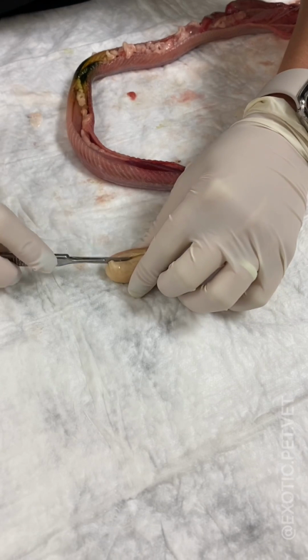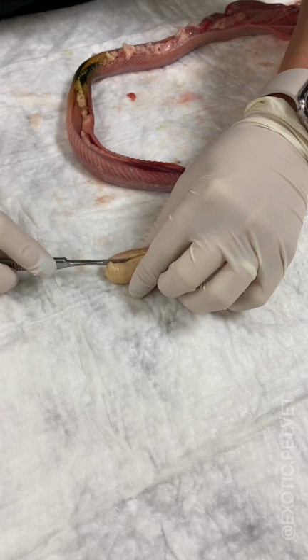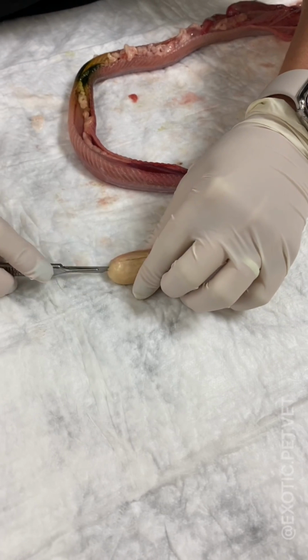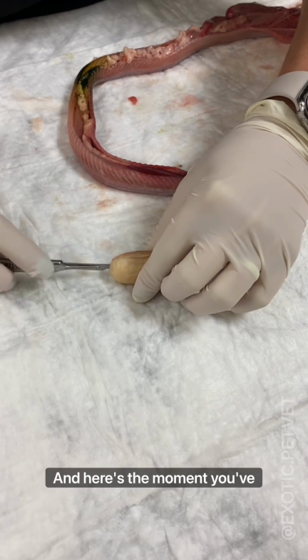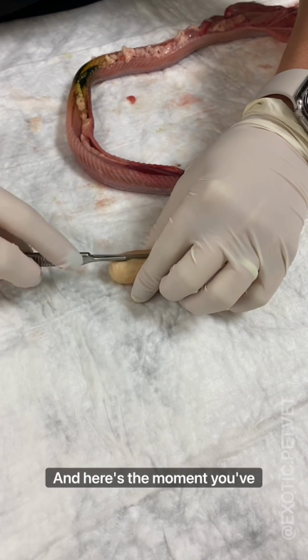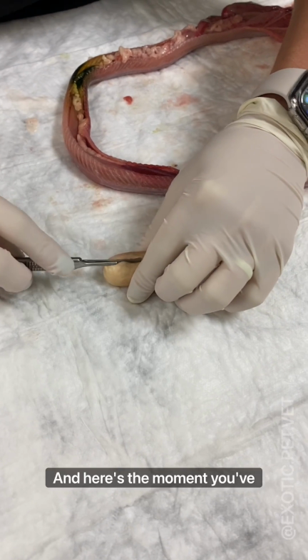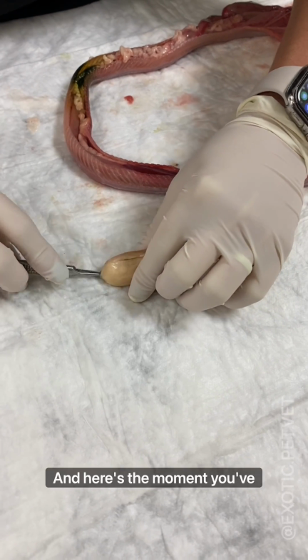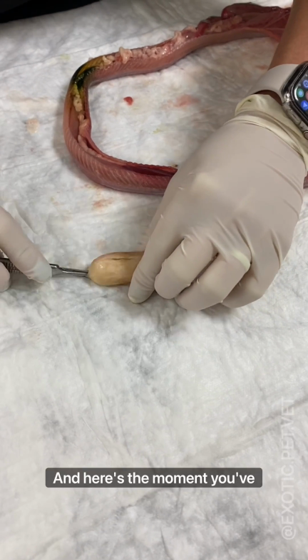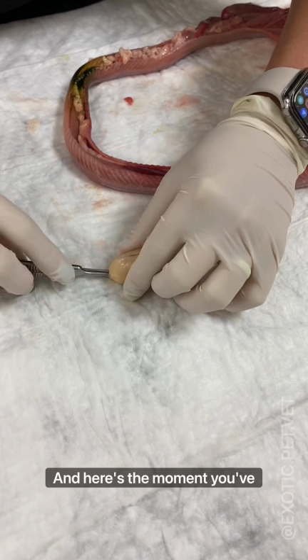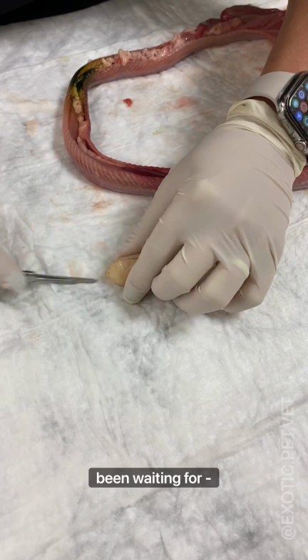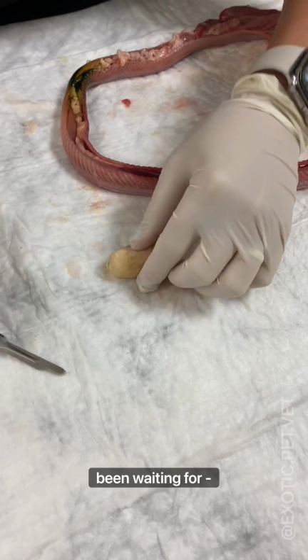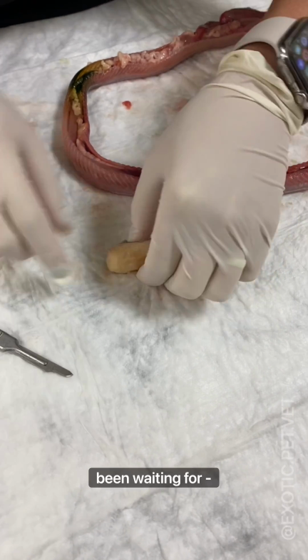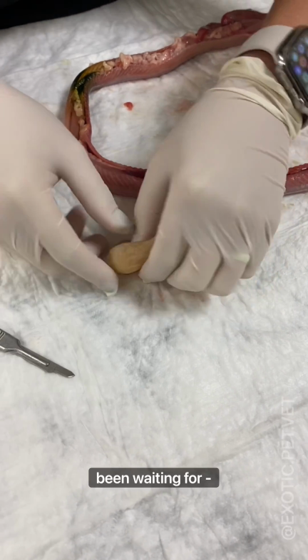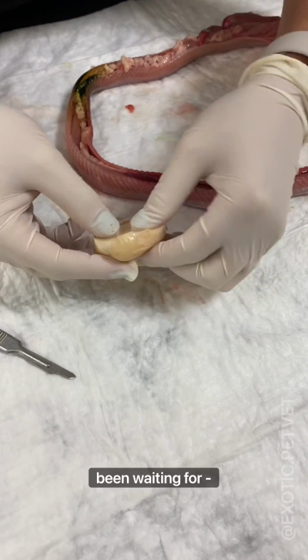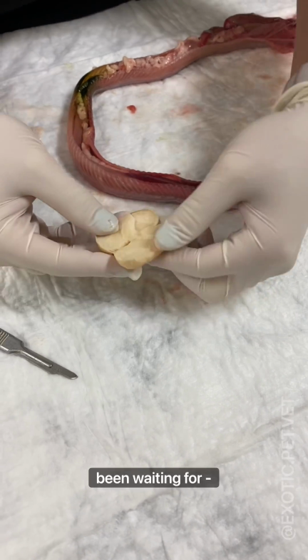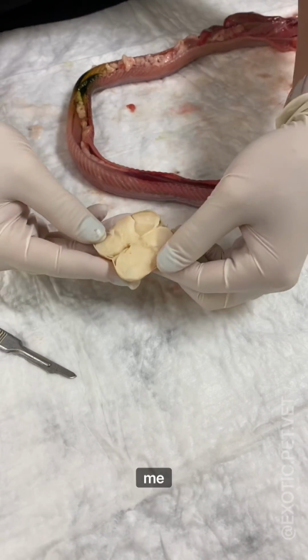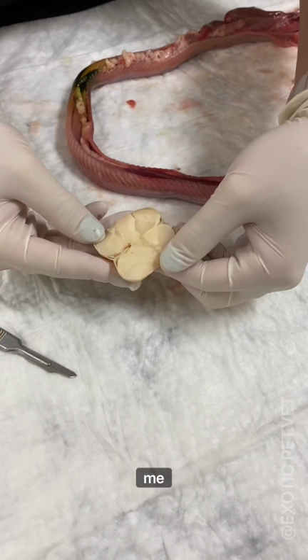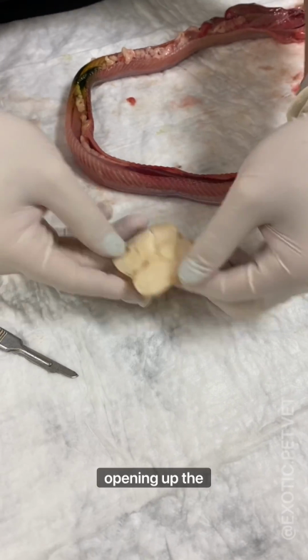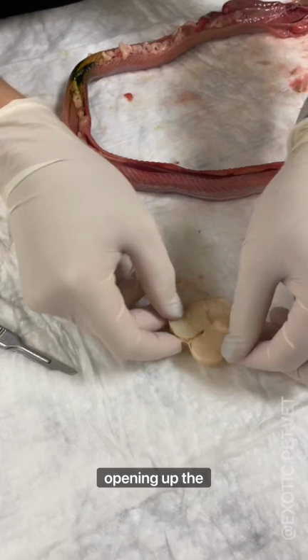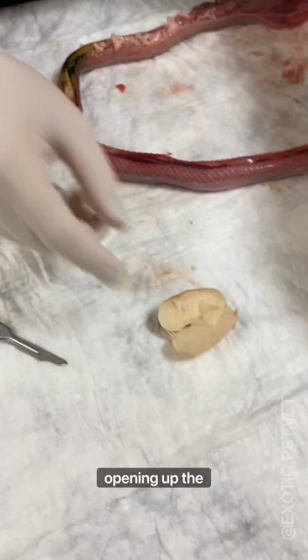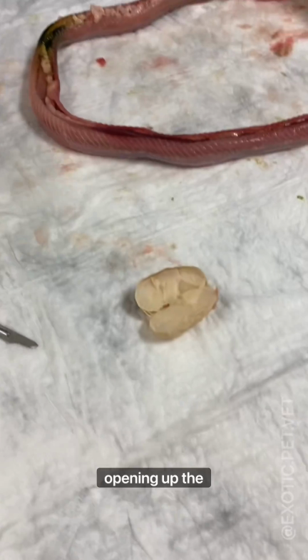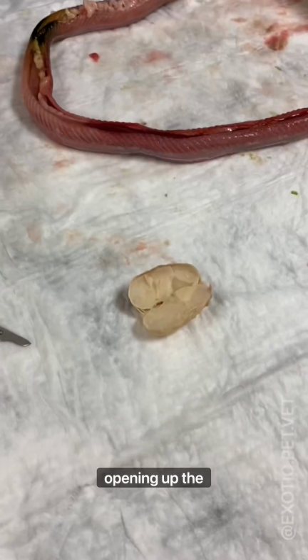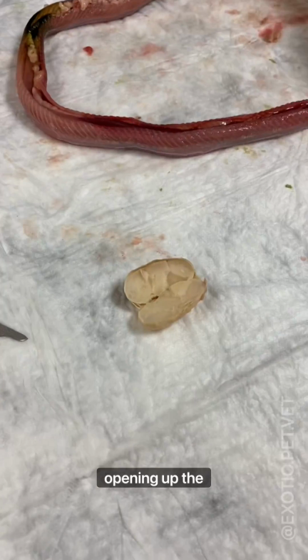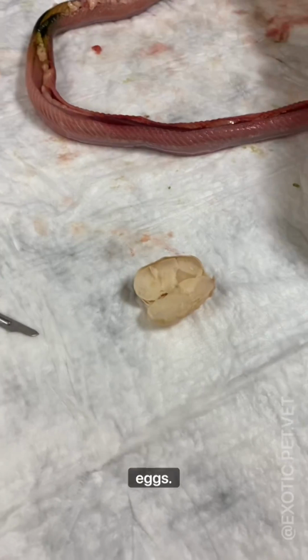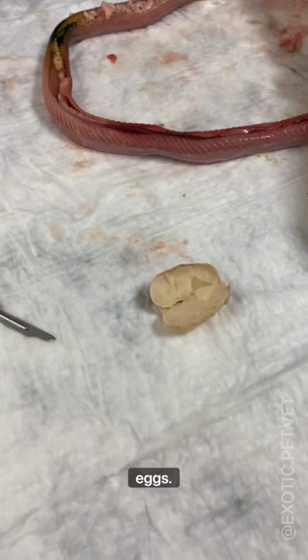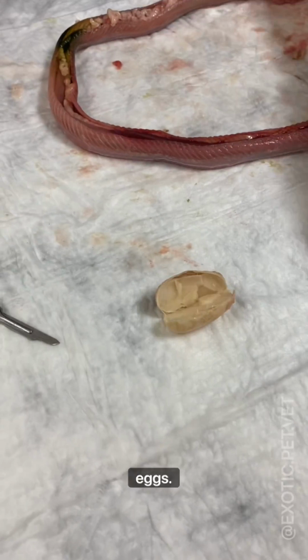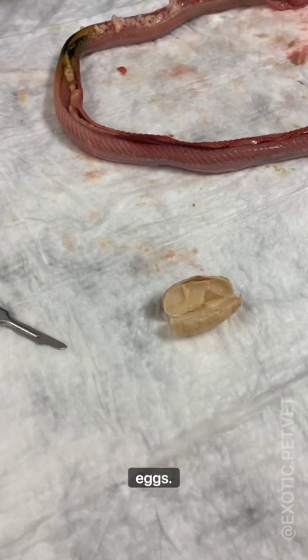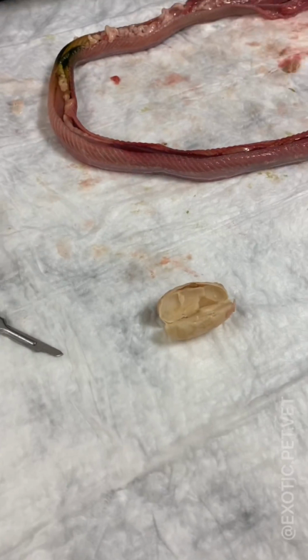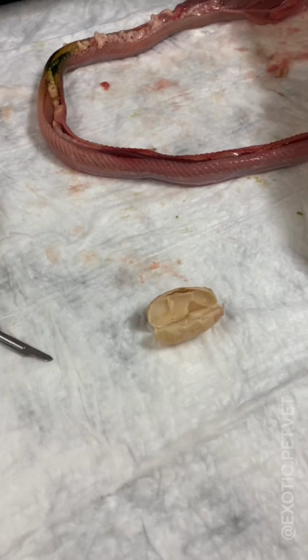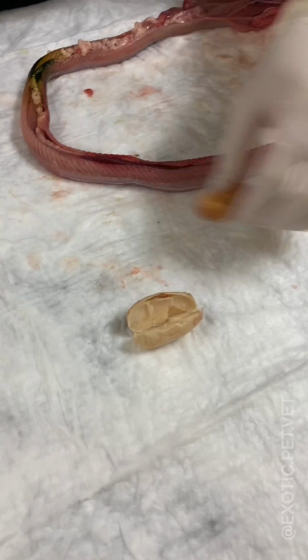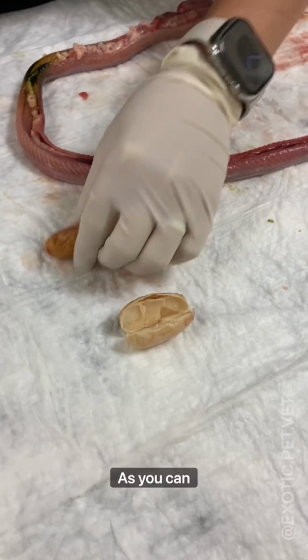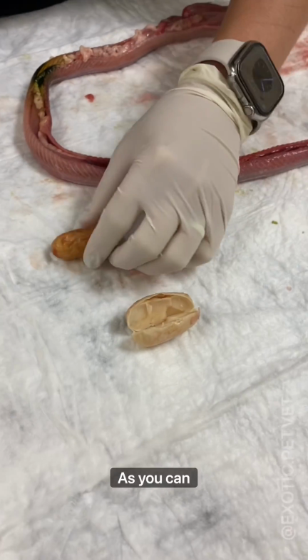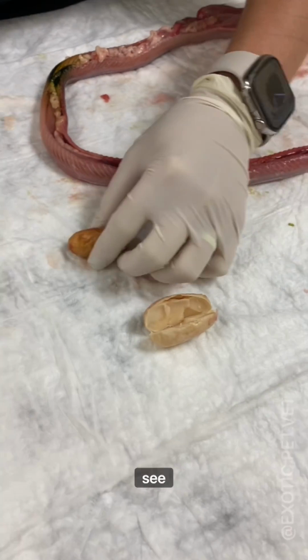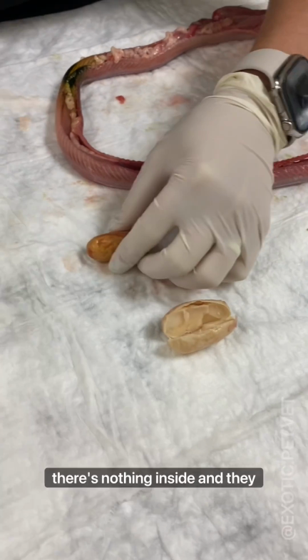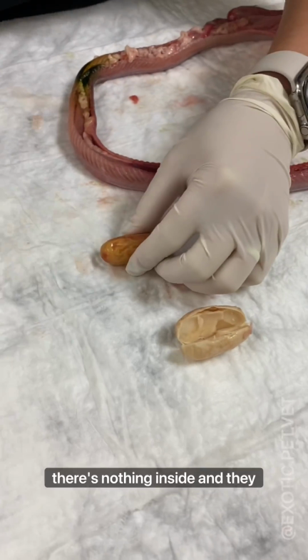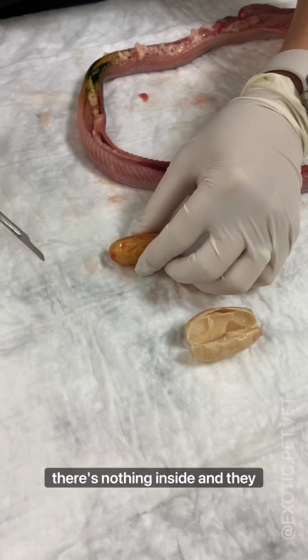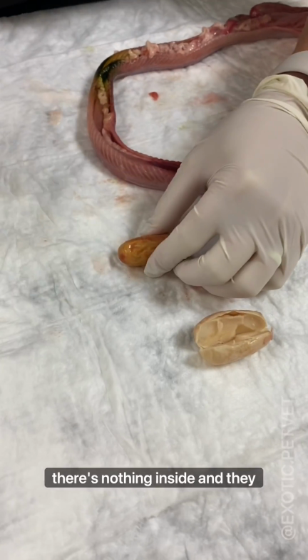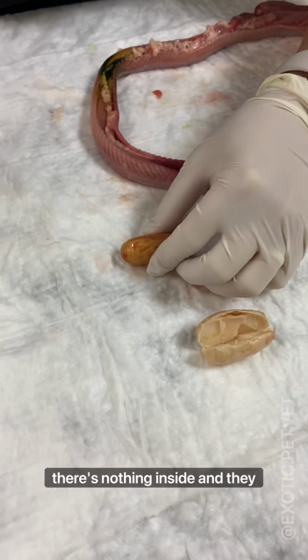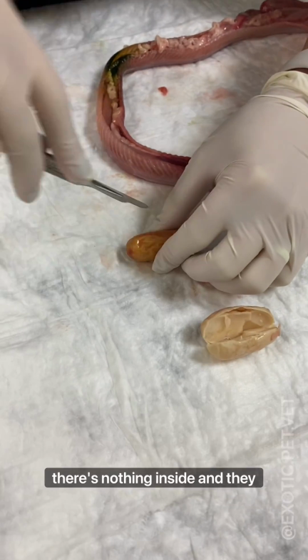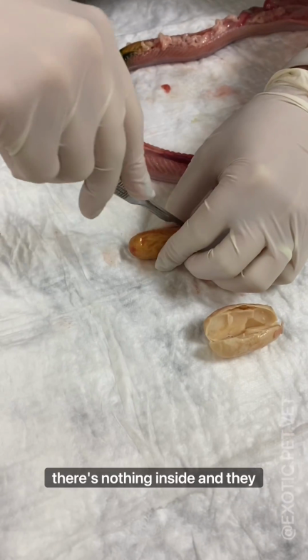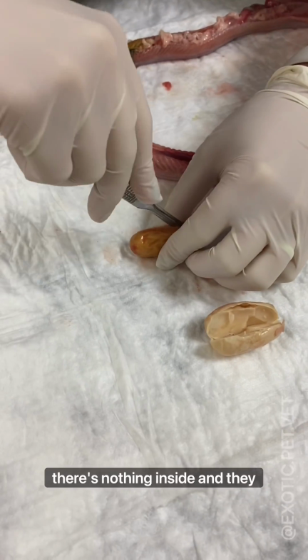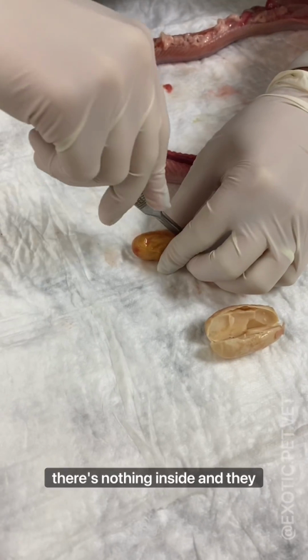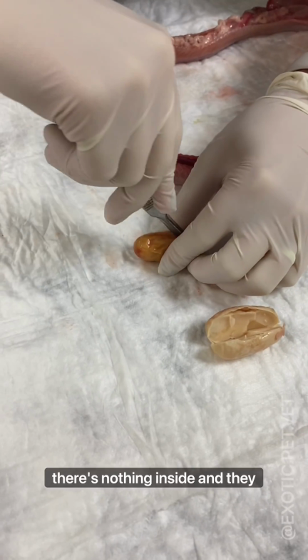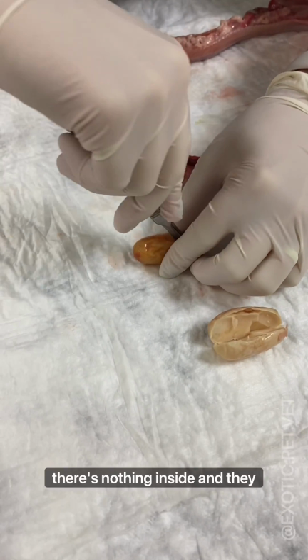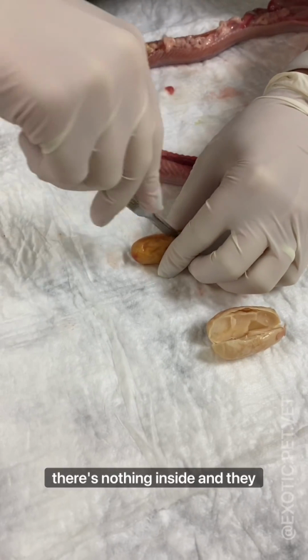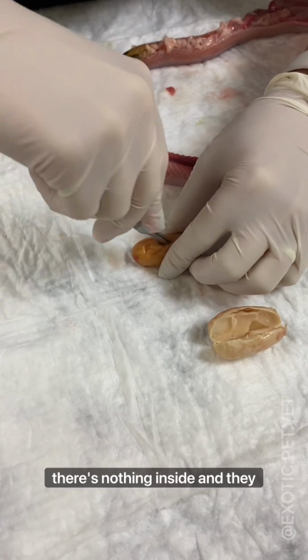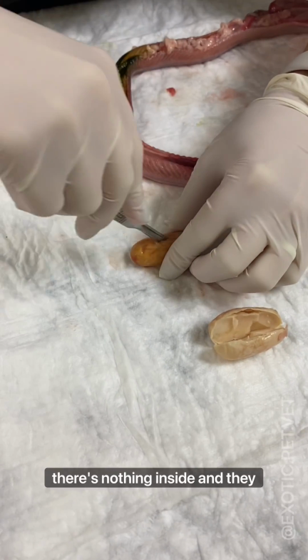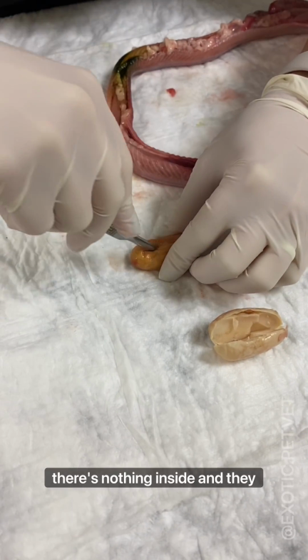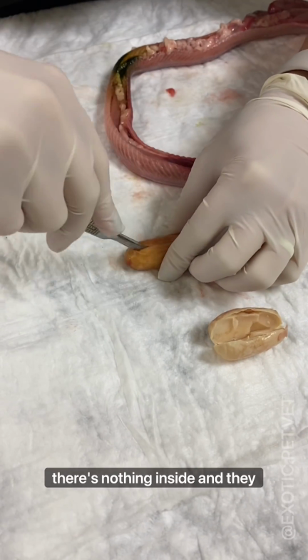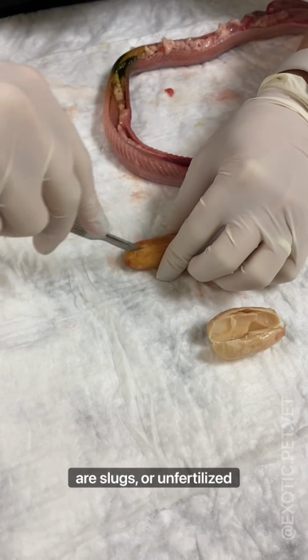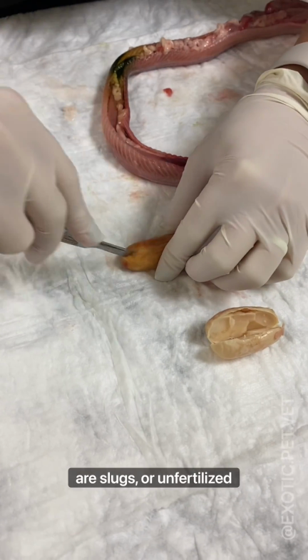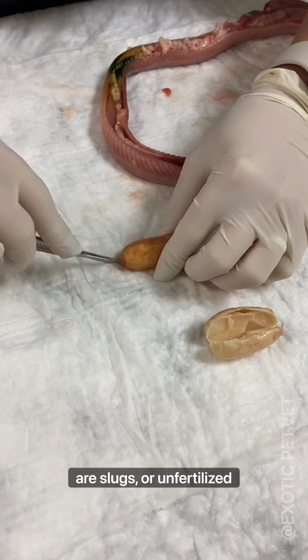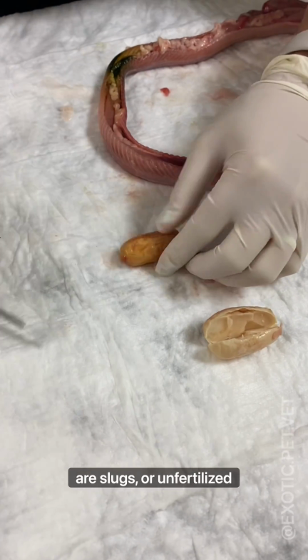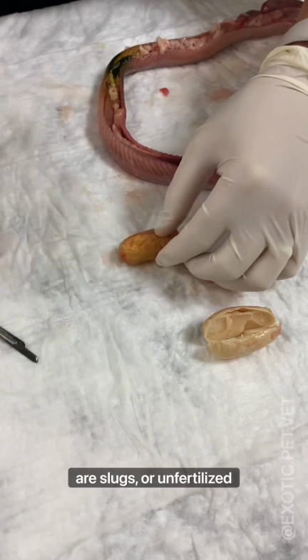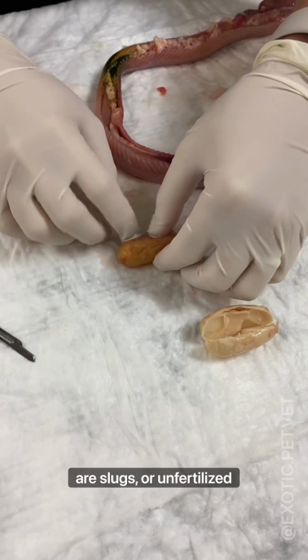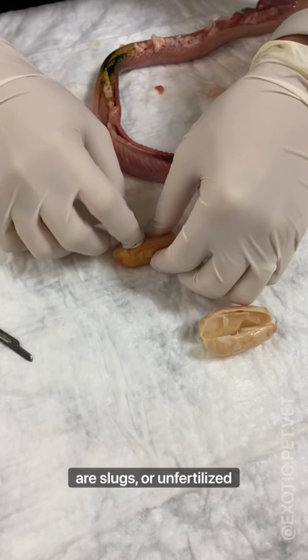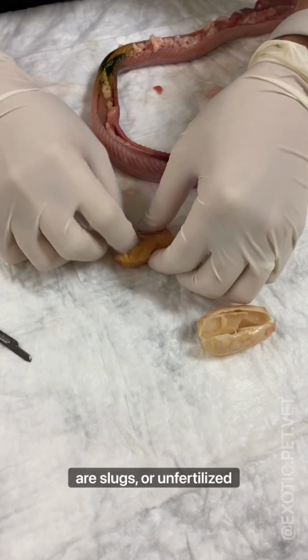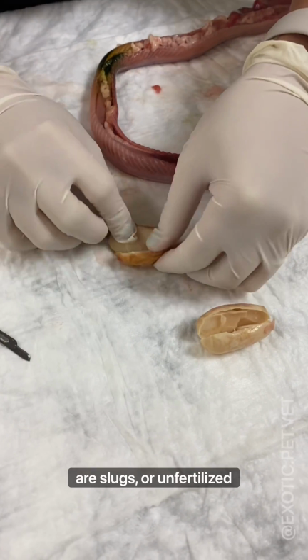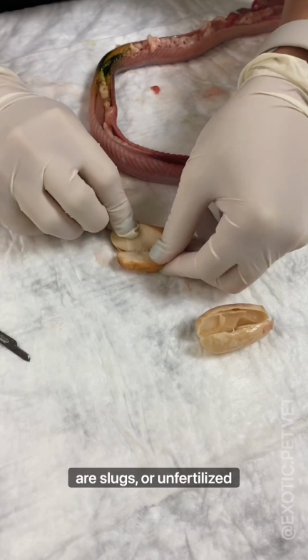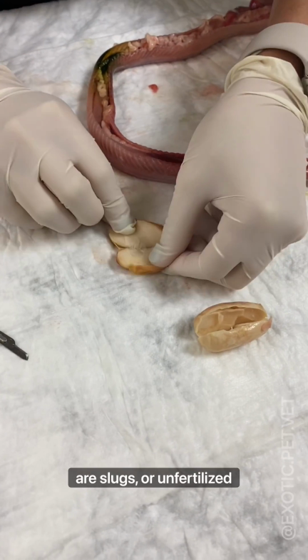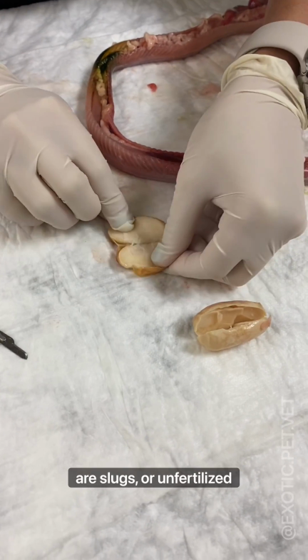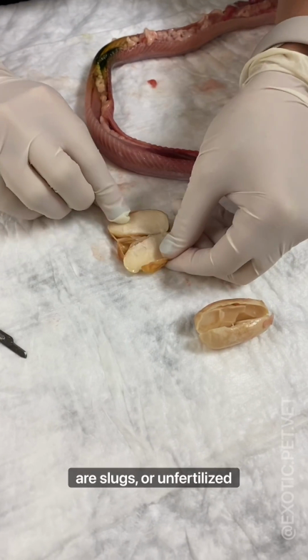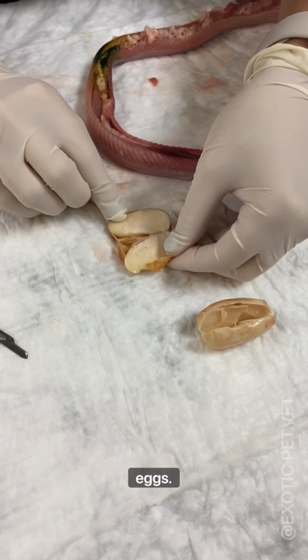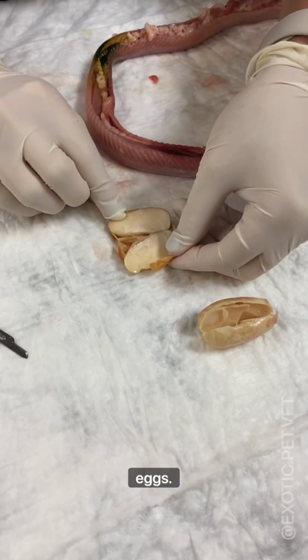And here's the moment you've been waiting for — me opening up the eggs. As you can see, there's nothing inside and they are slugs, or unfertilized eggs.